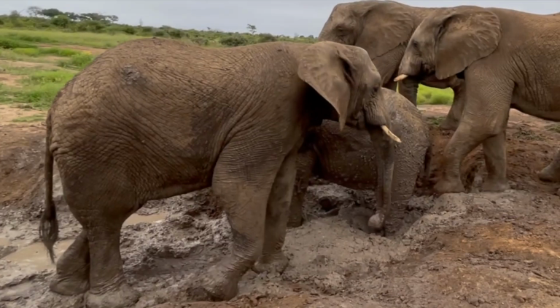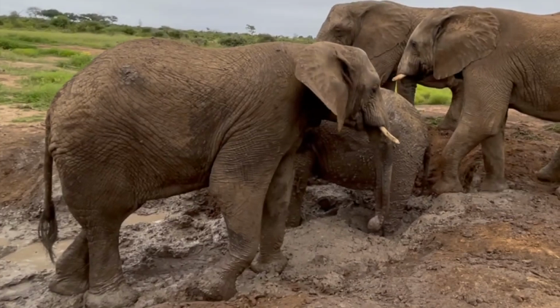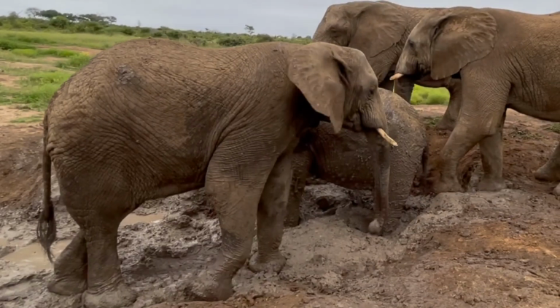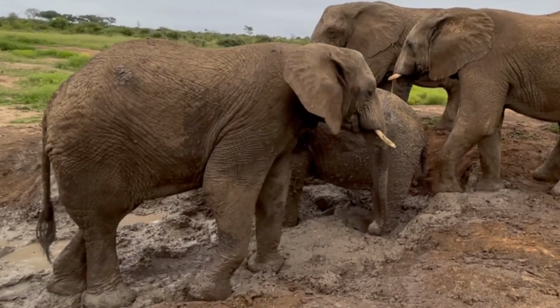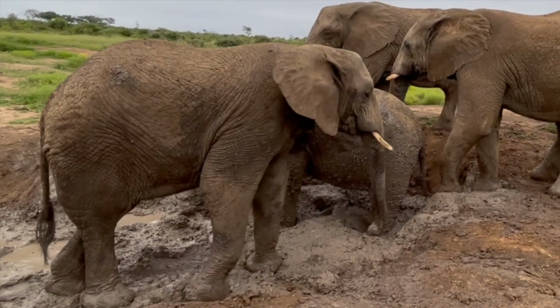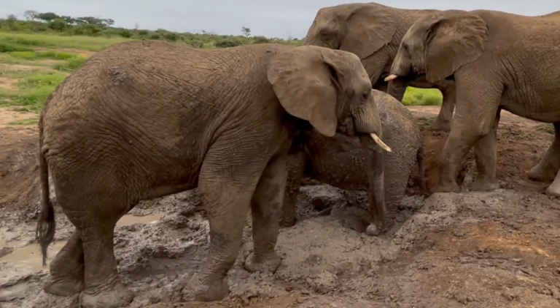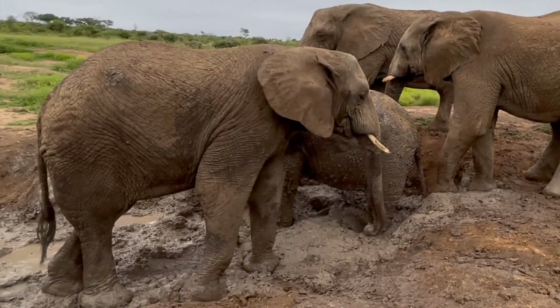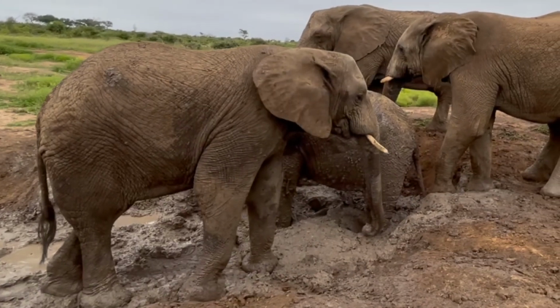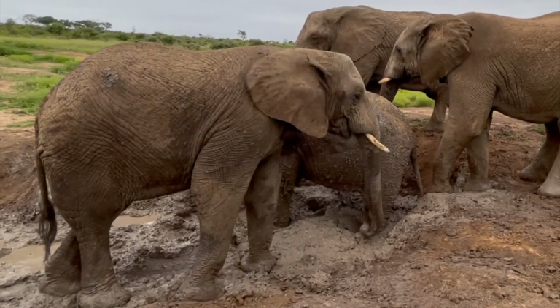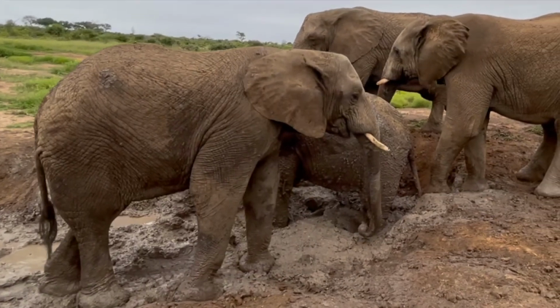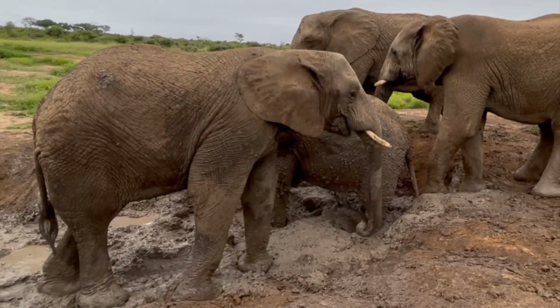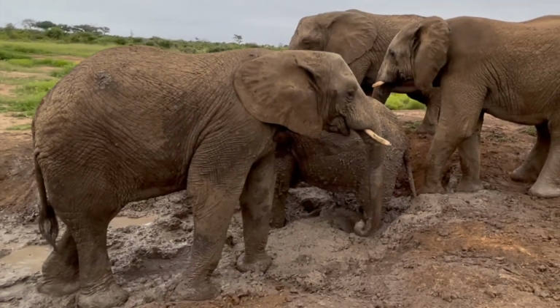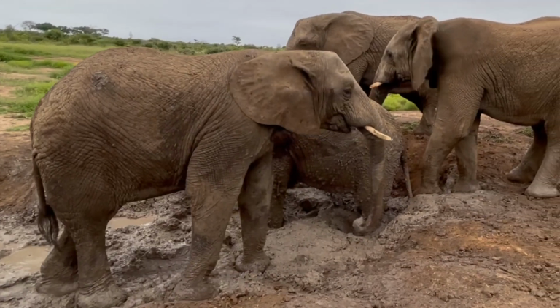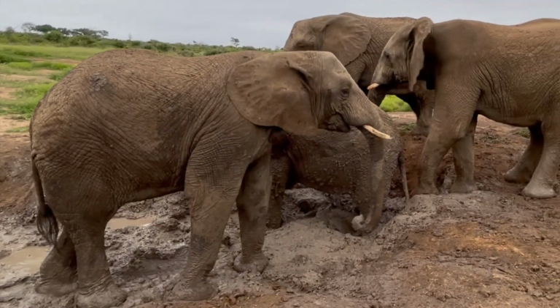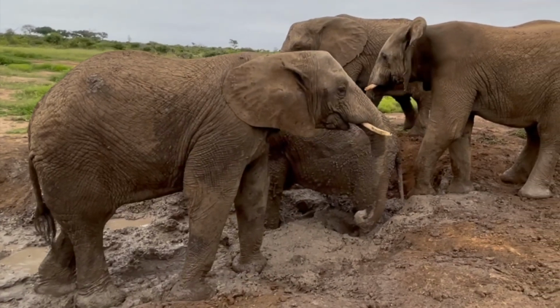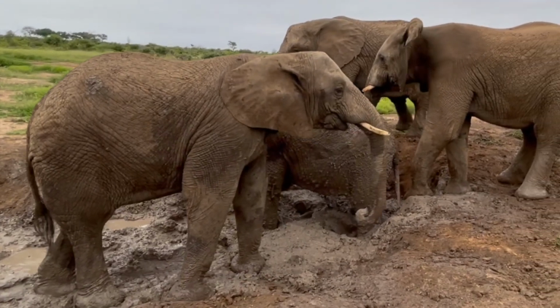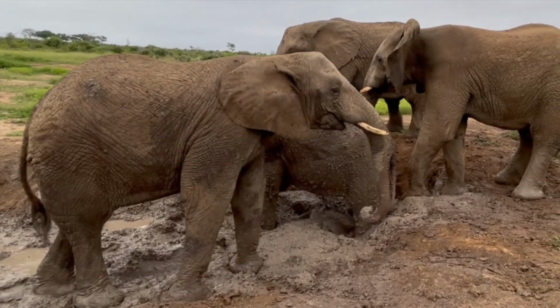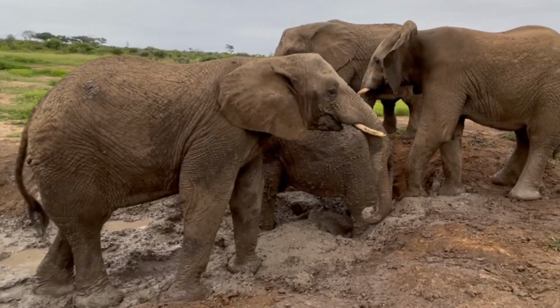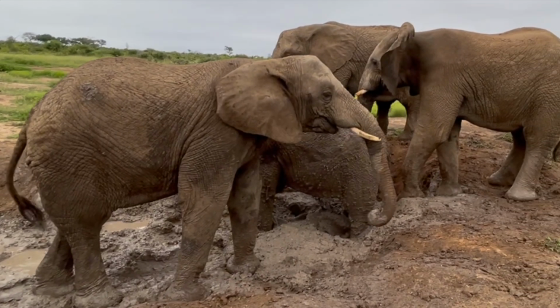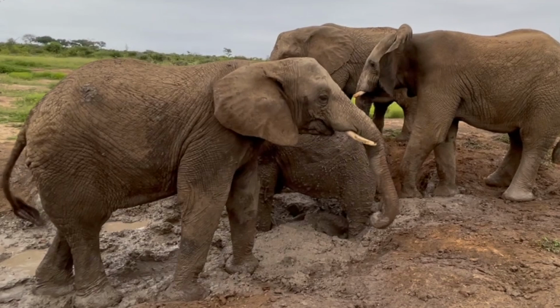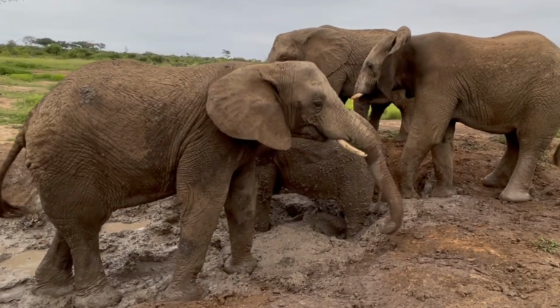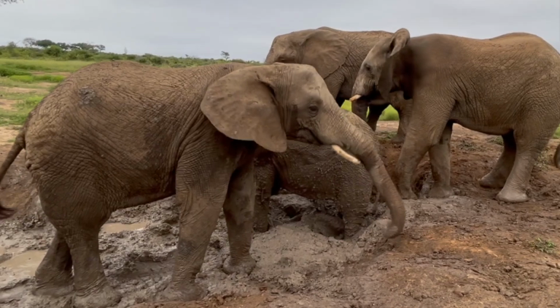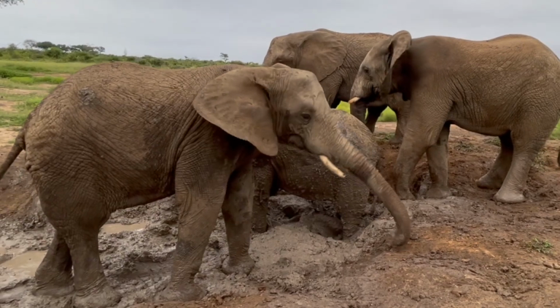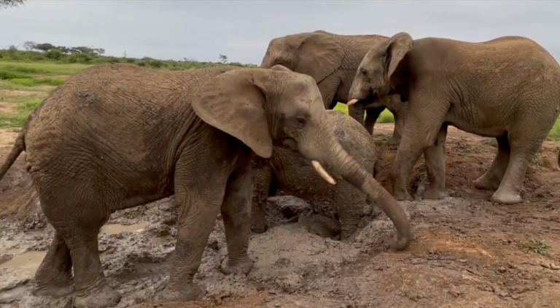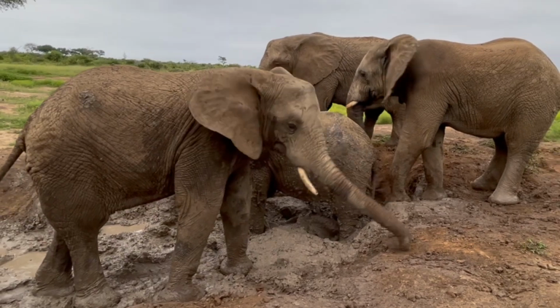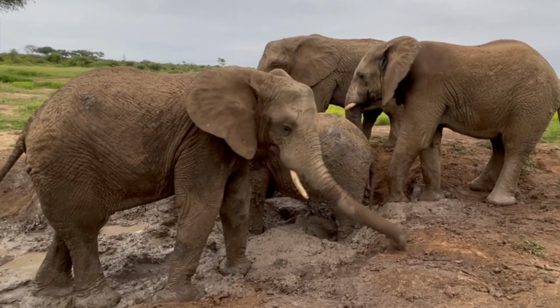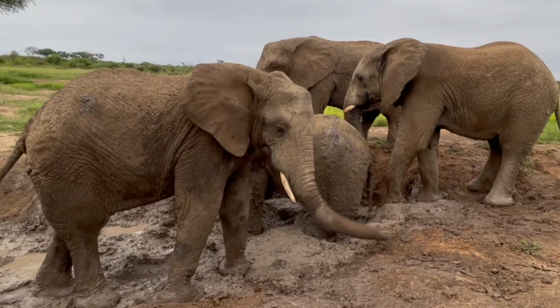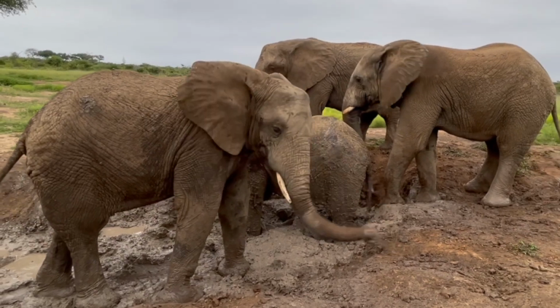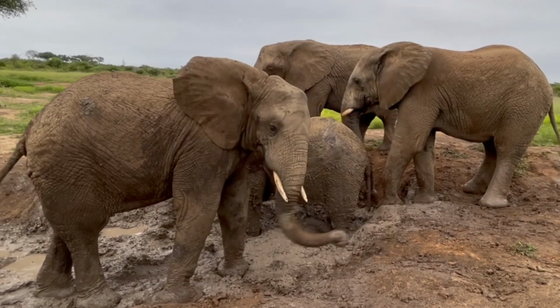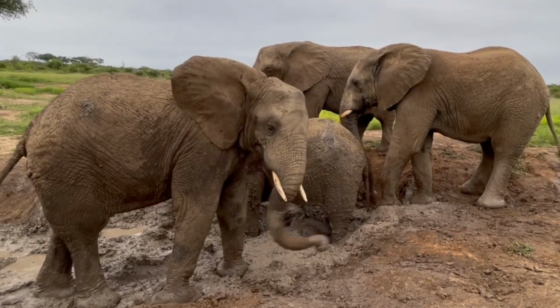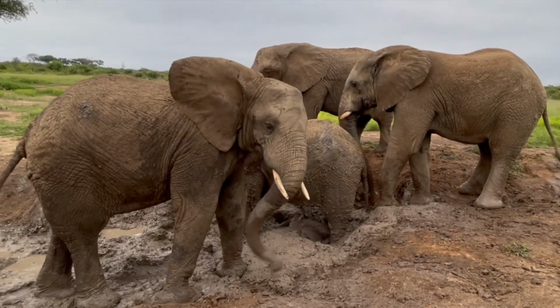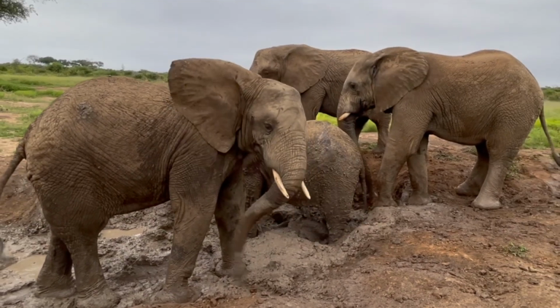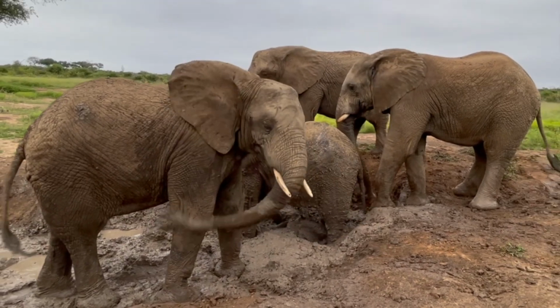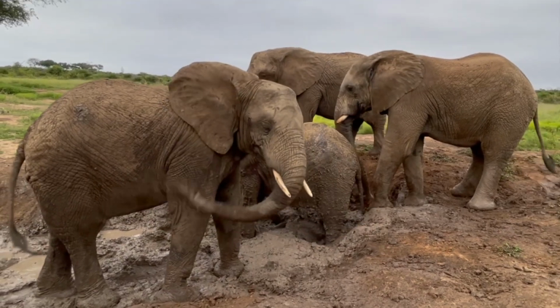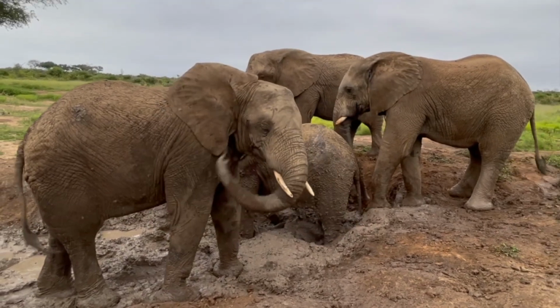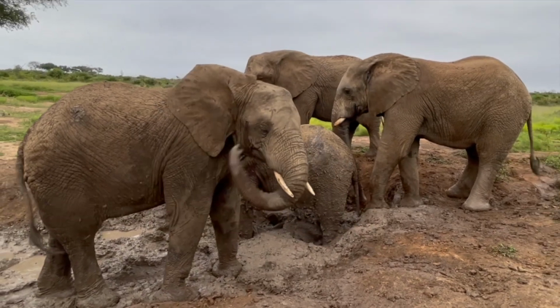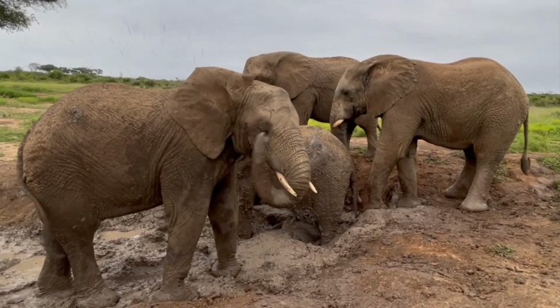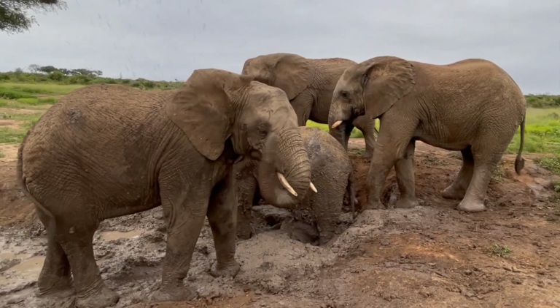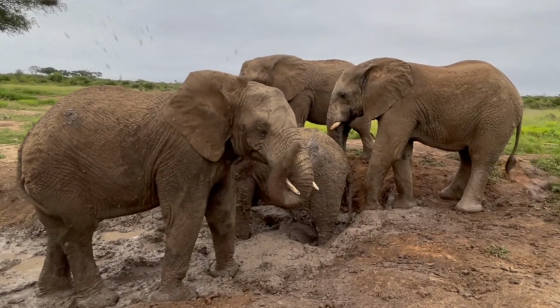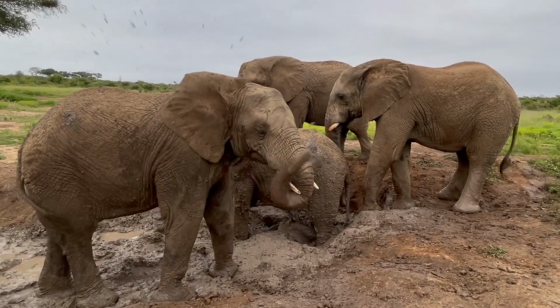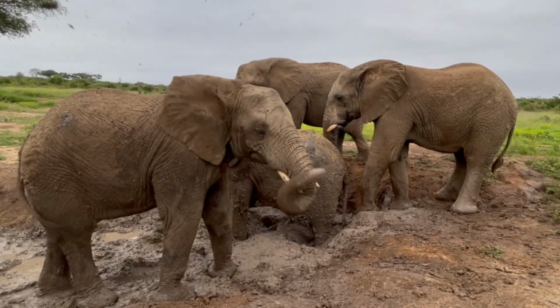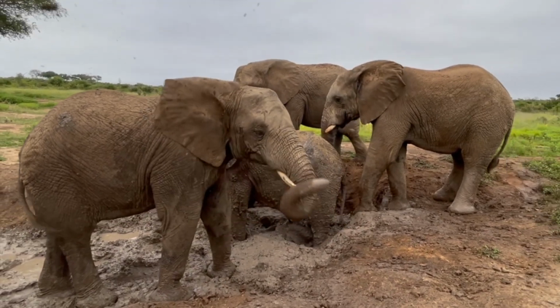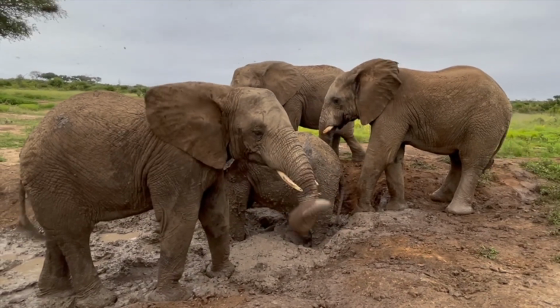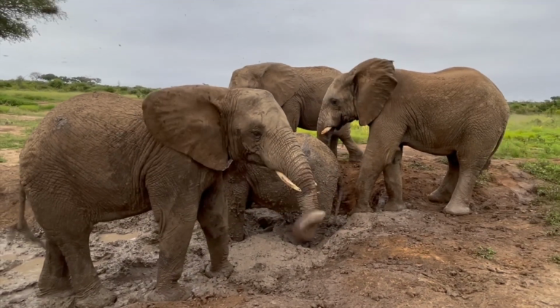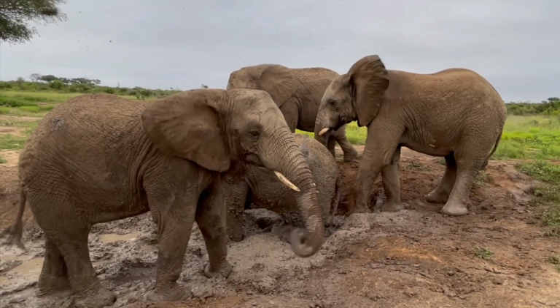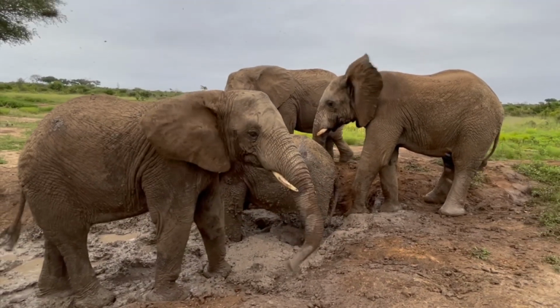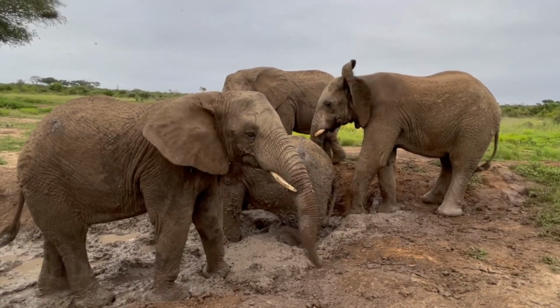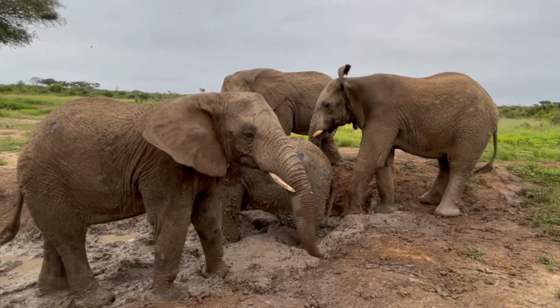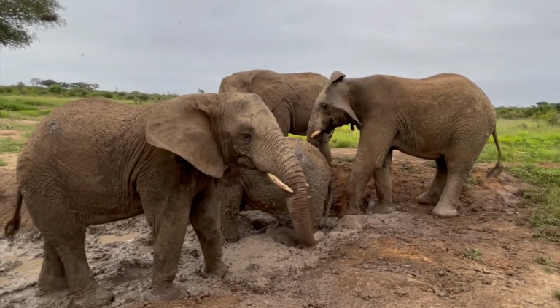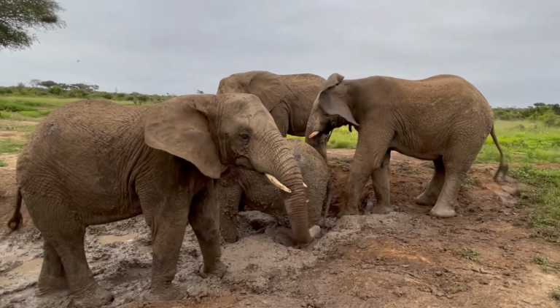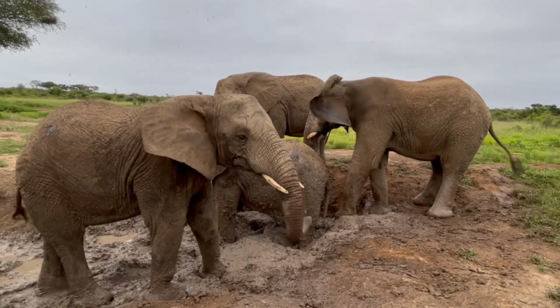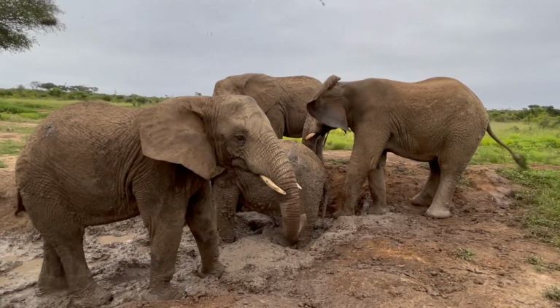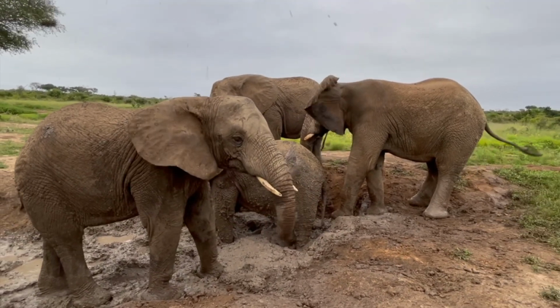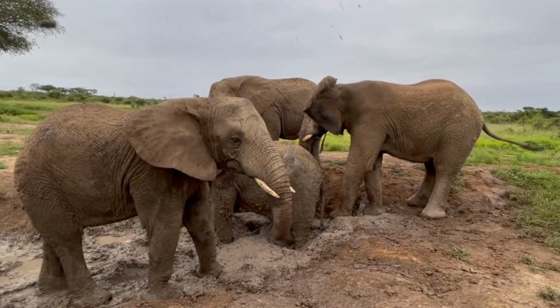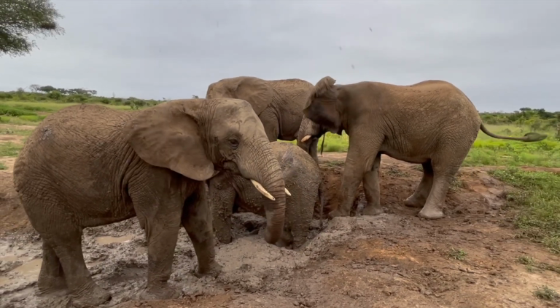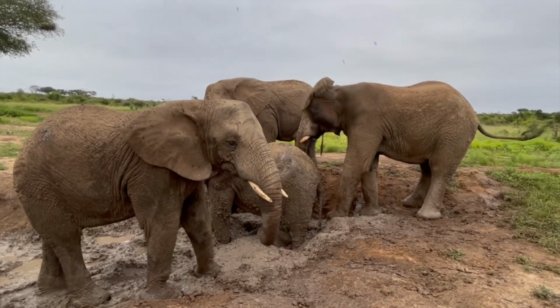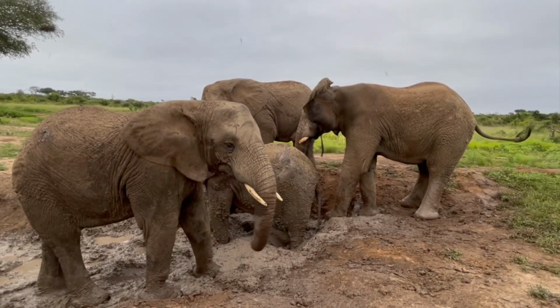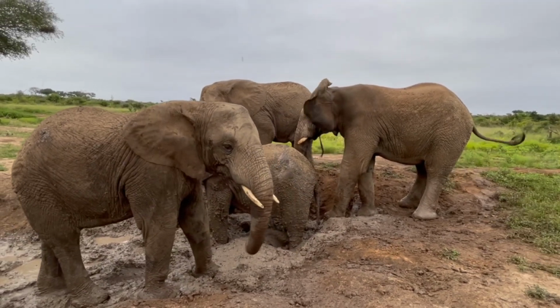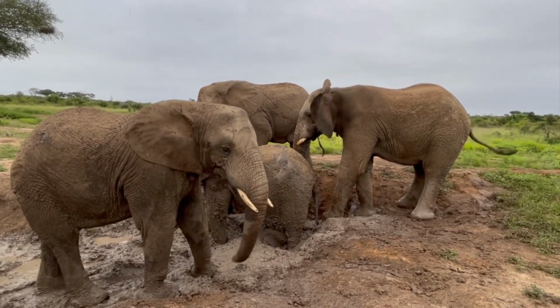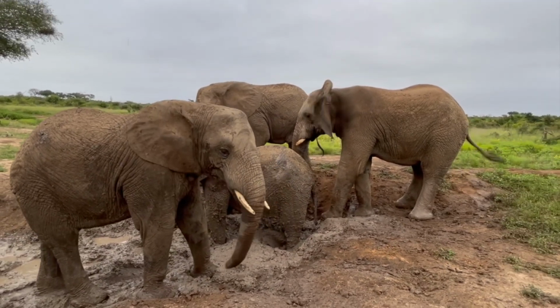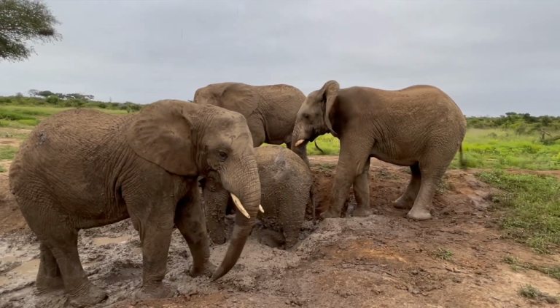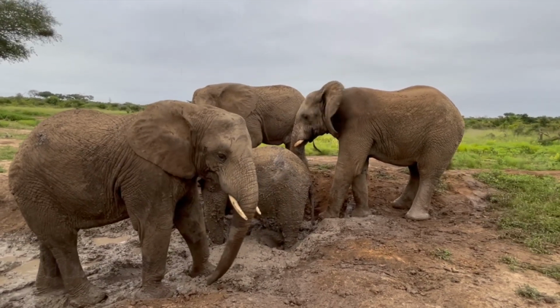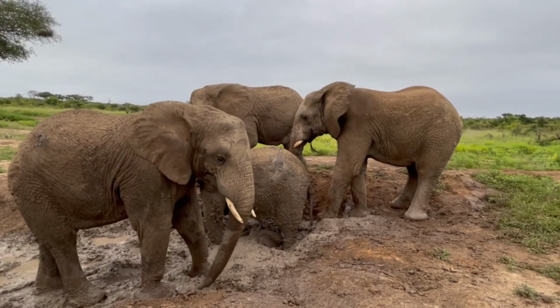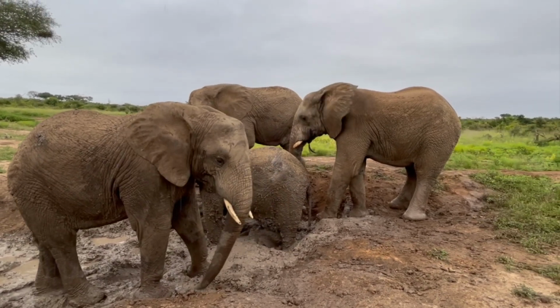Young Kumbura is seen here enjoying the muddy wallow, the result of a rainy day and mud splashing elephants.